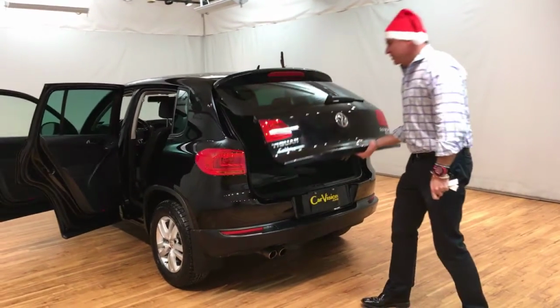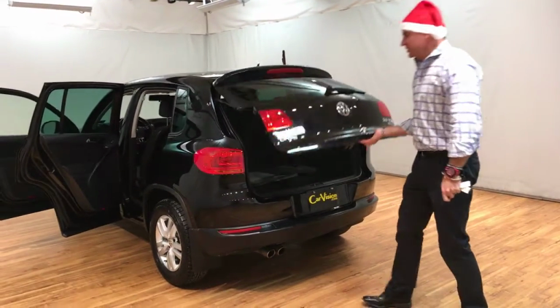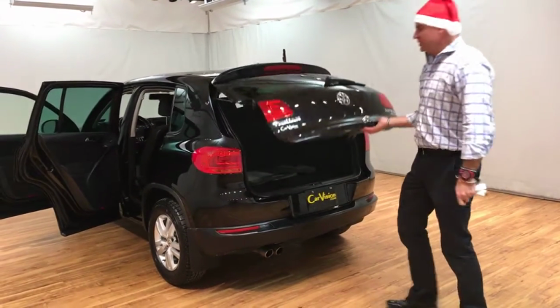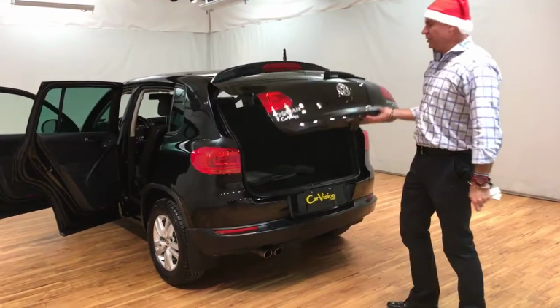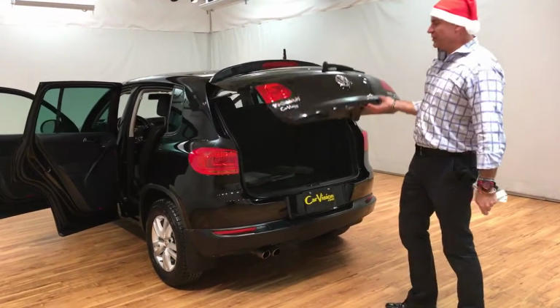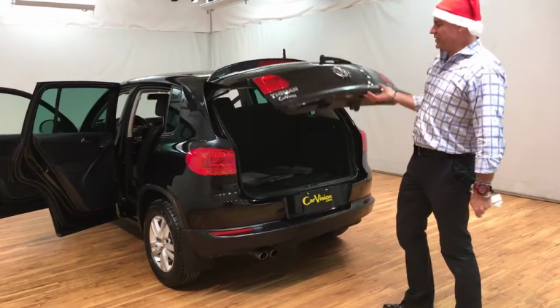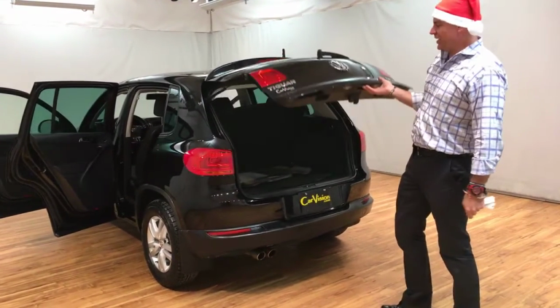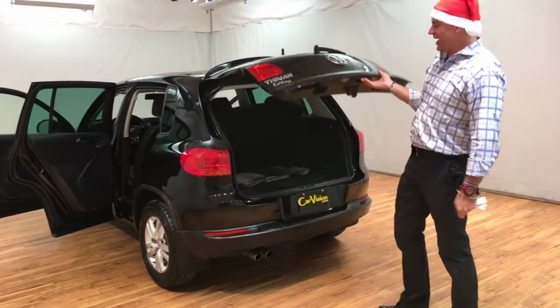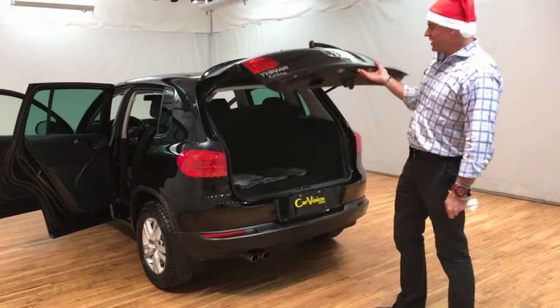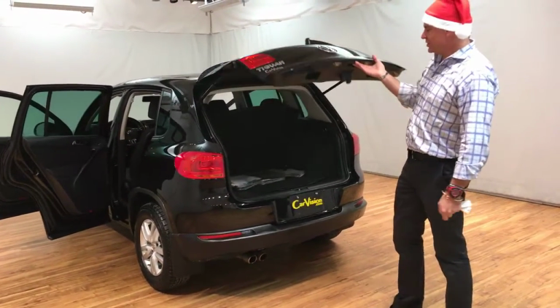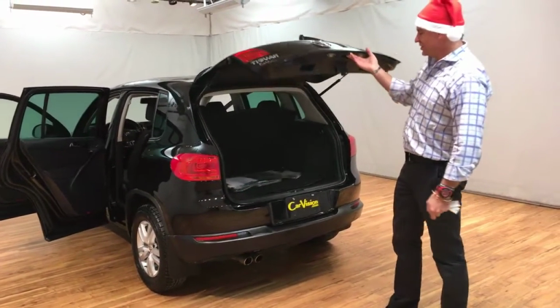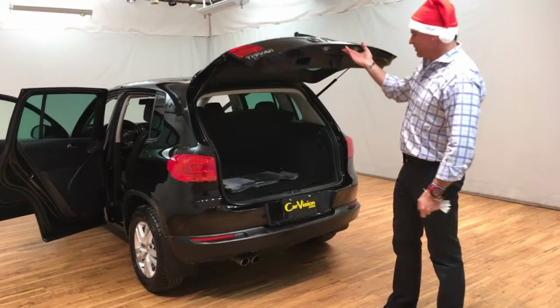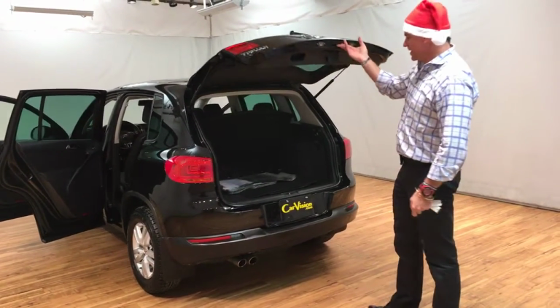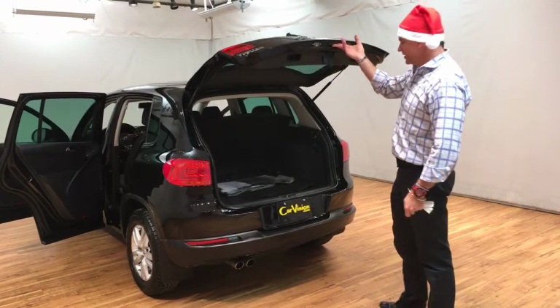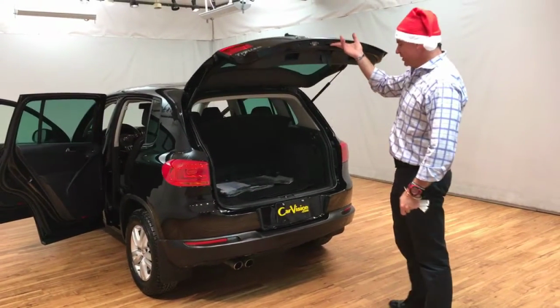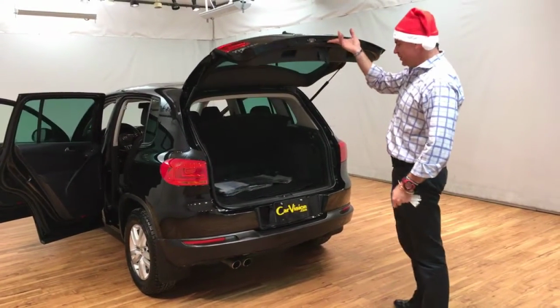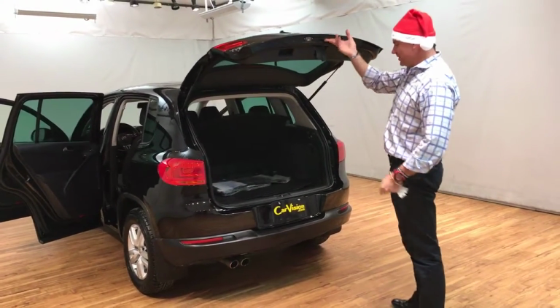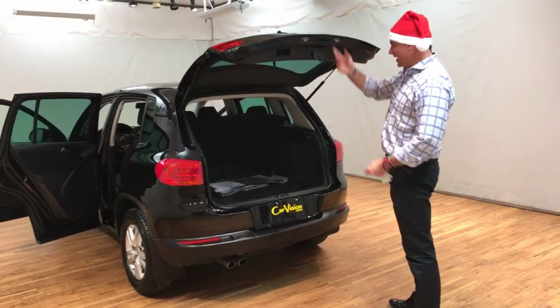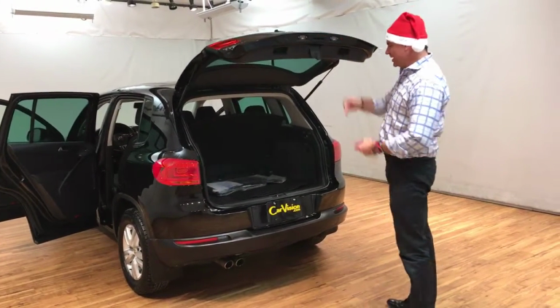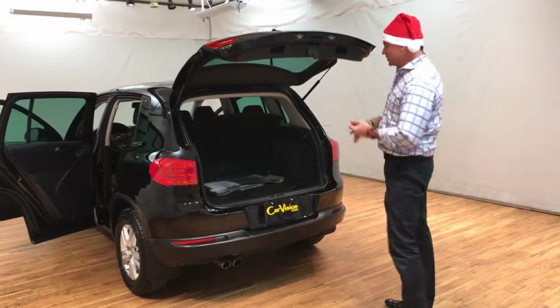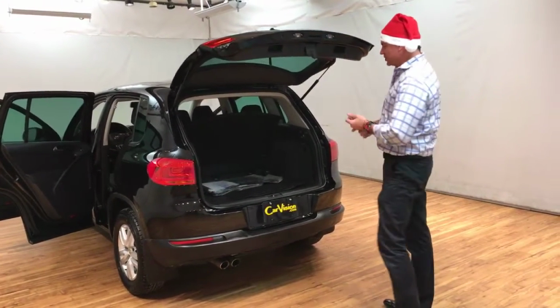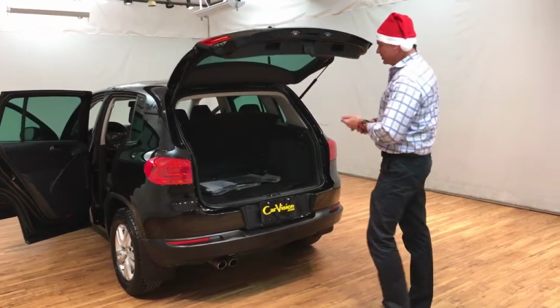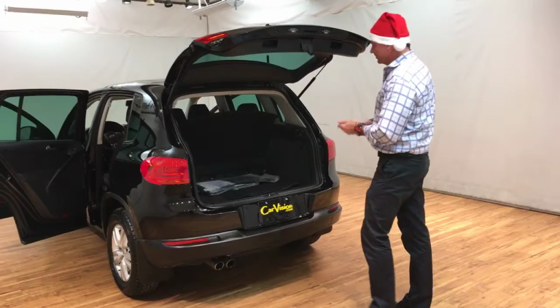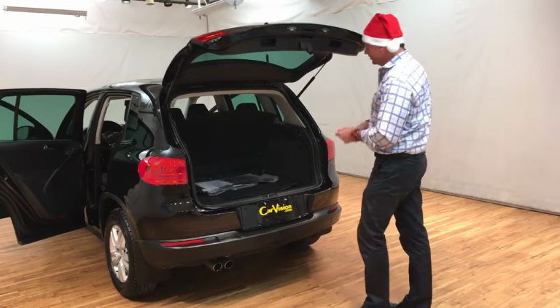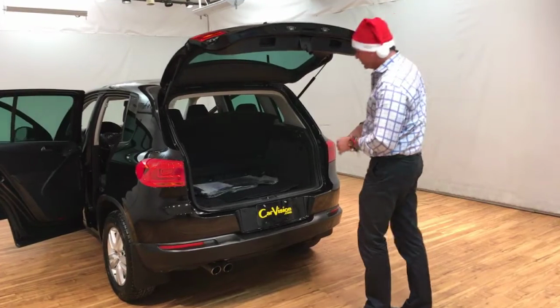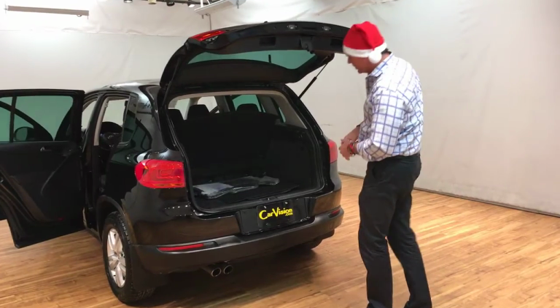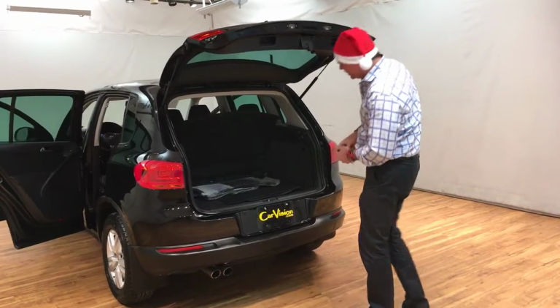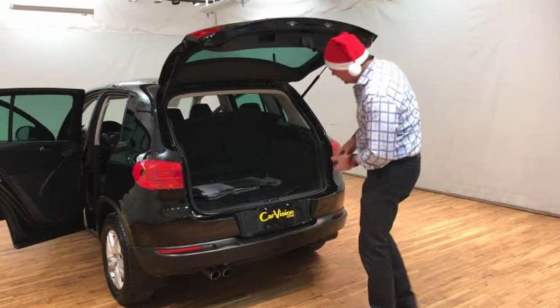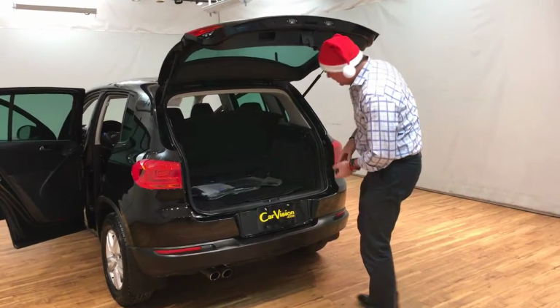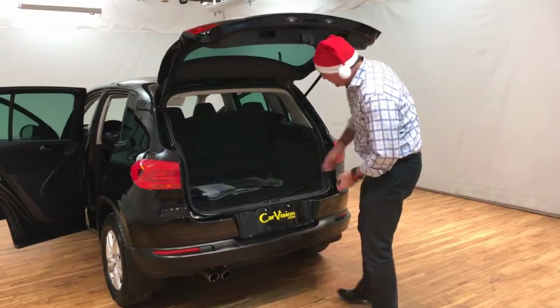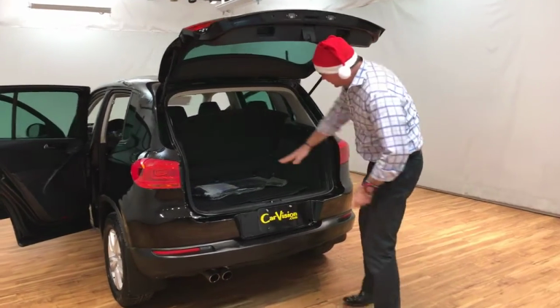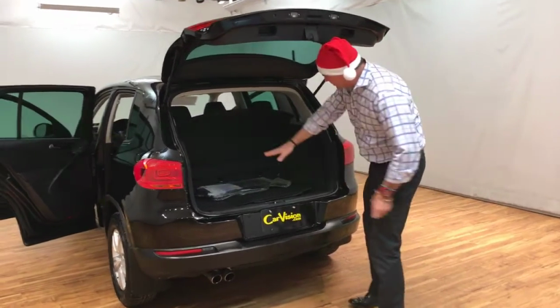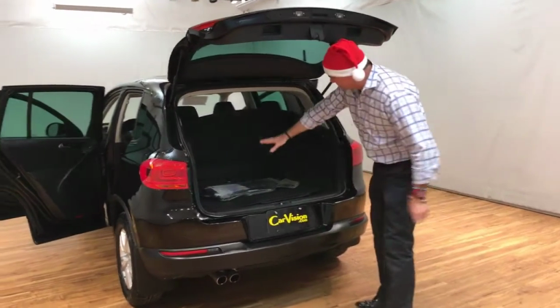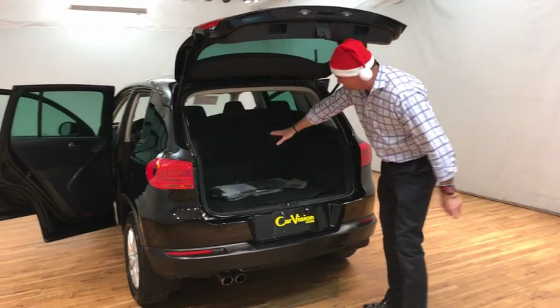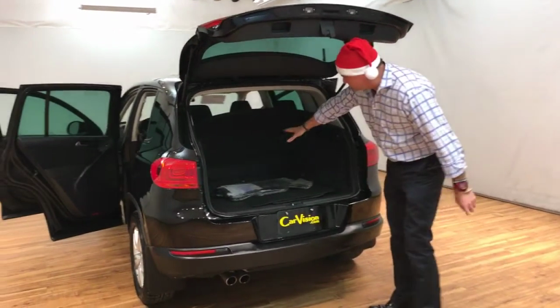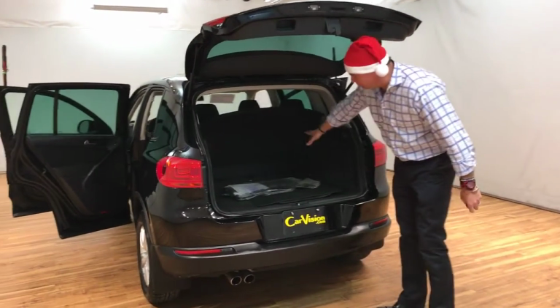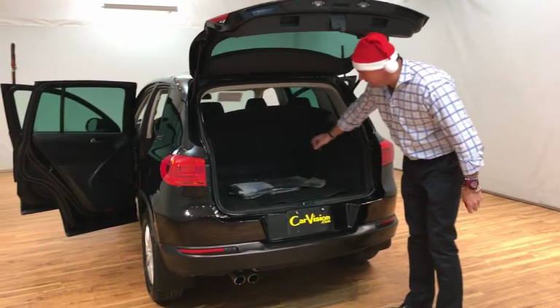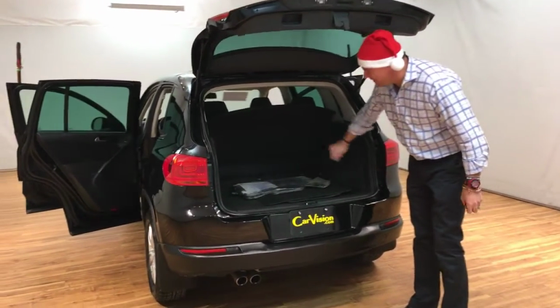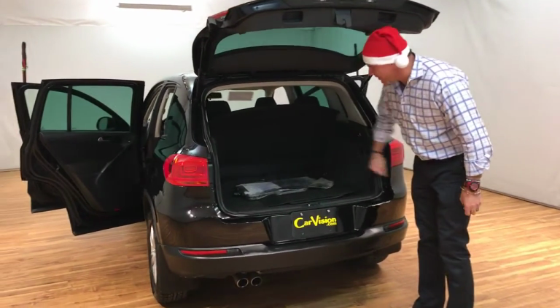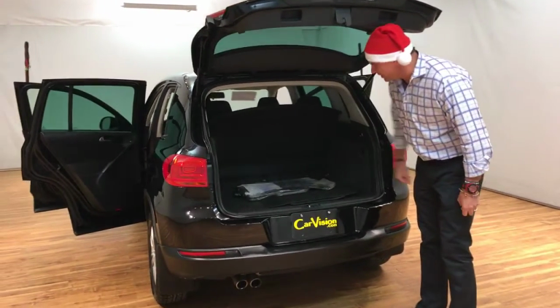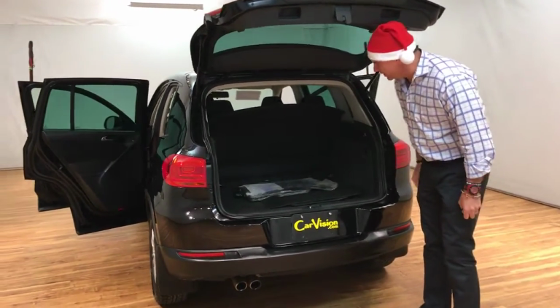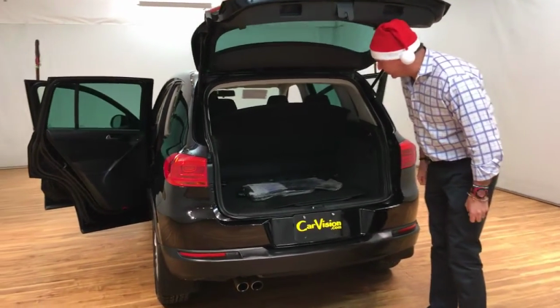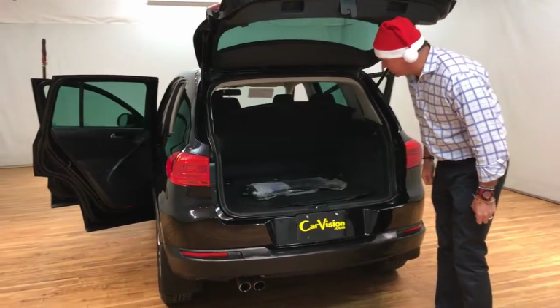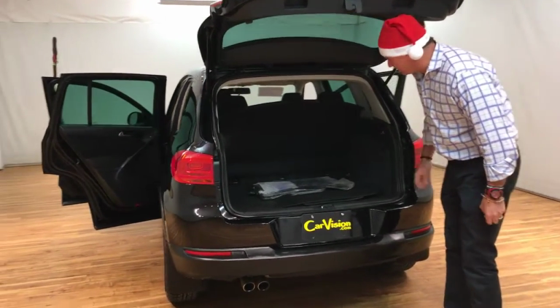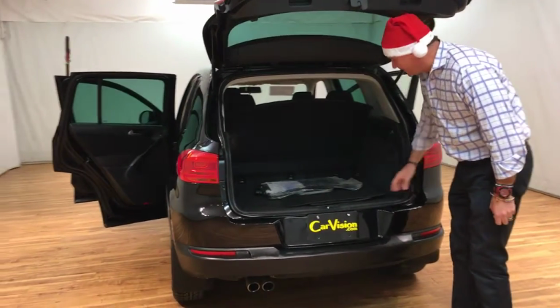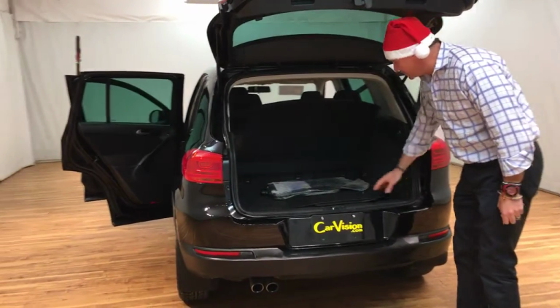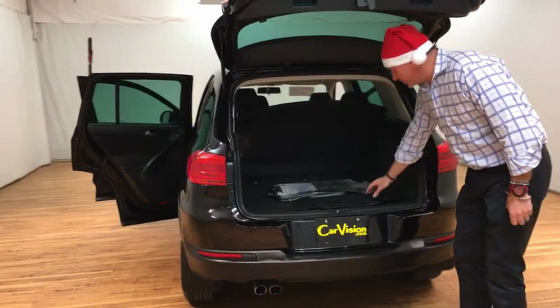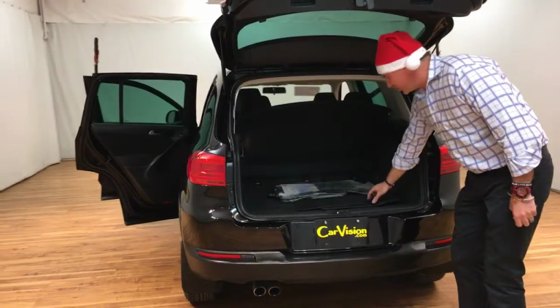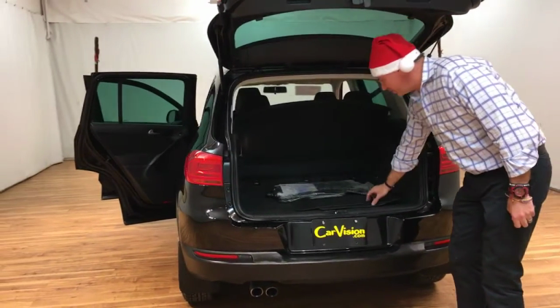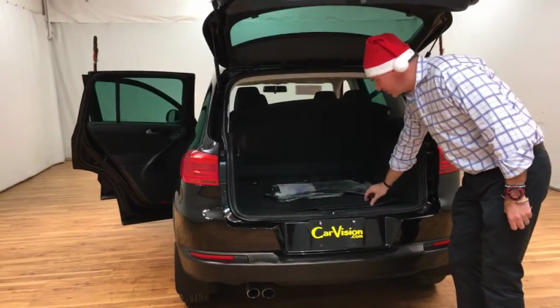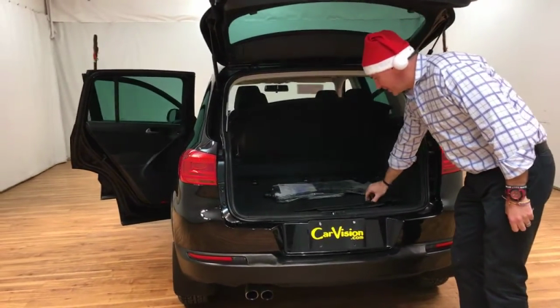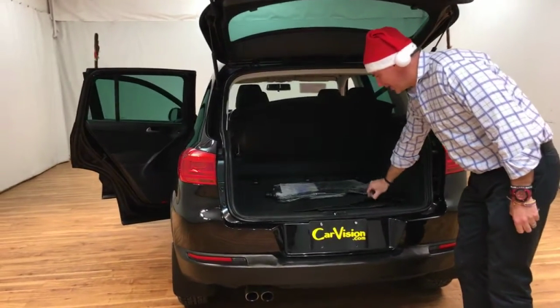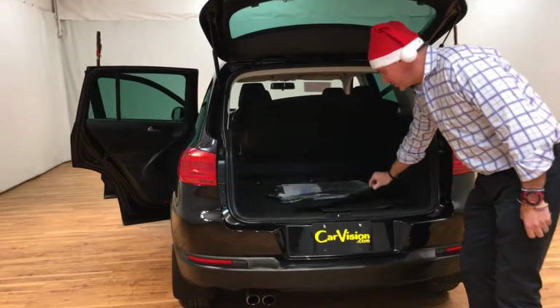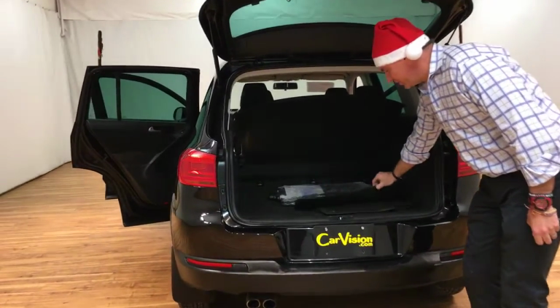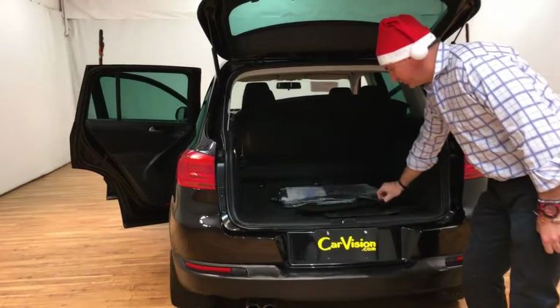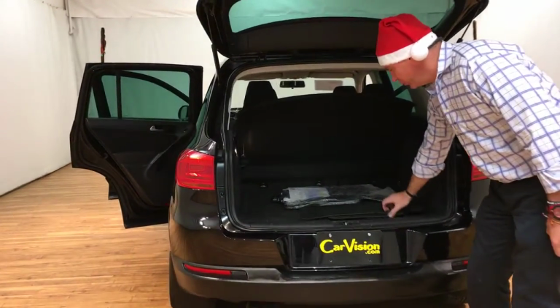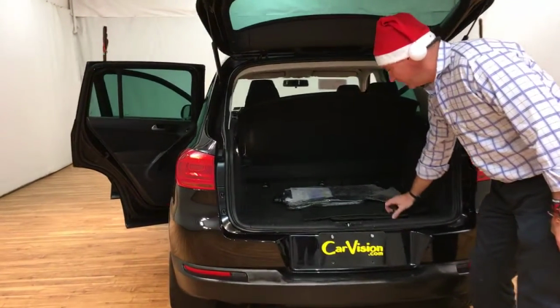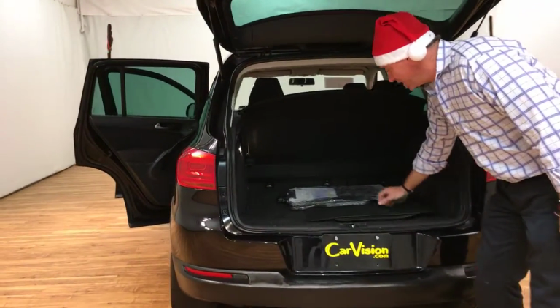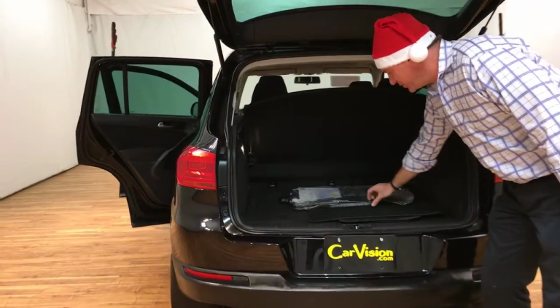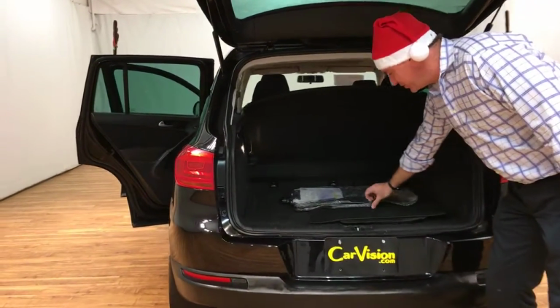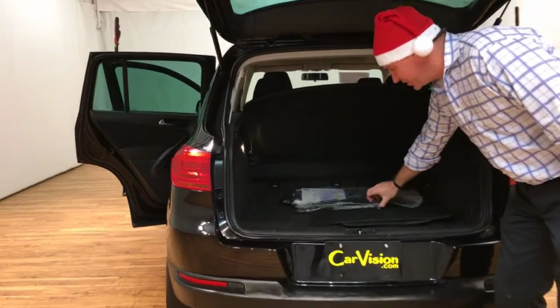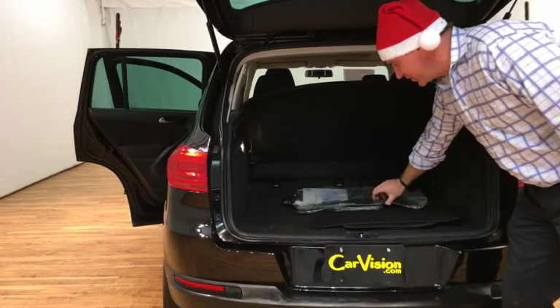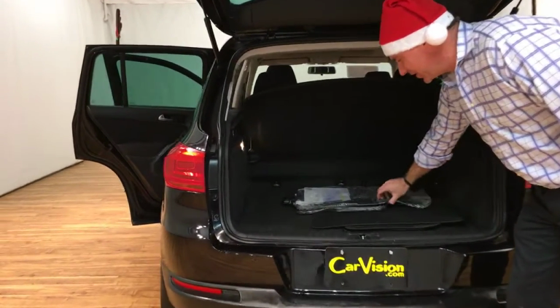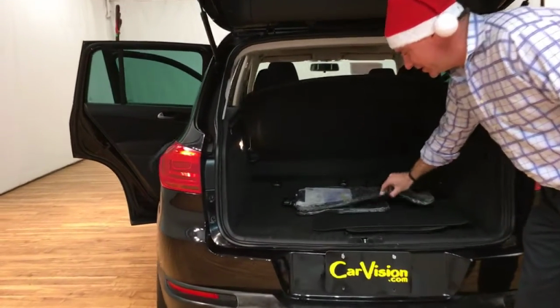There's a button to open the hatch. As you can see there's plenty of cargo space, and there's also extra floor mats for this car.